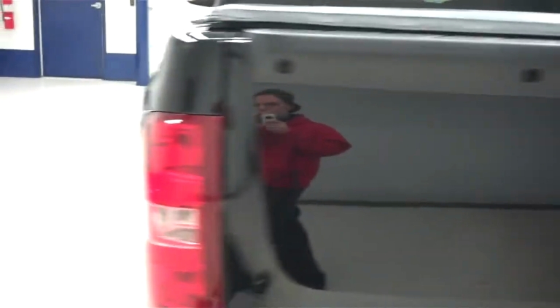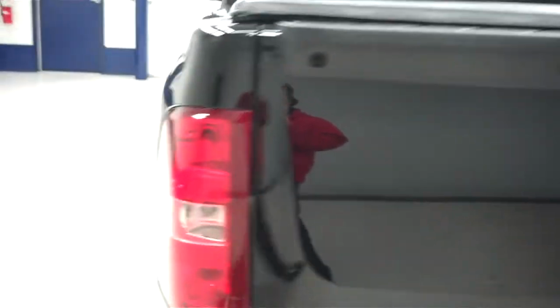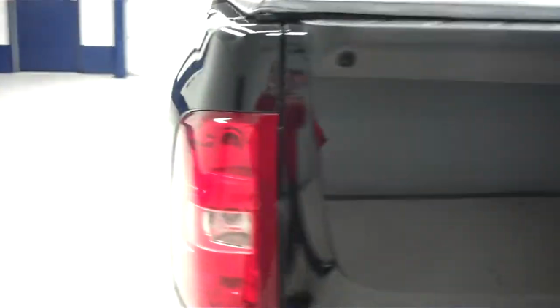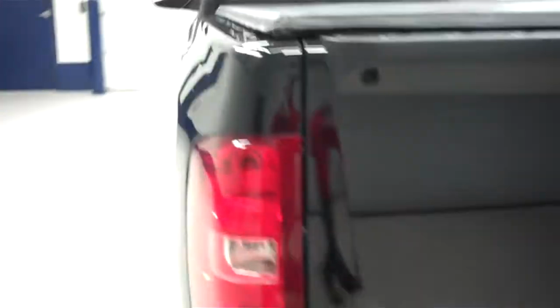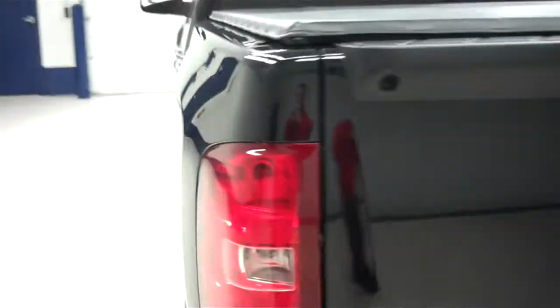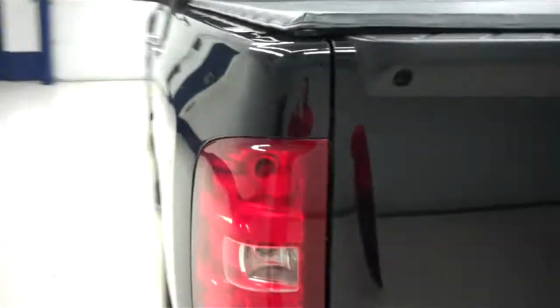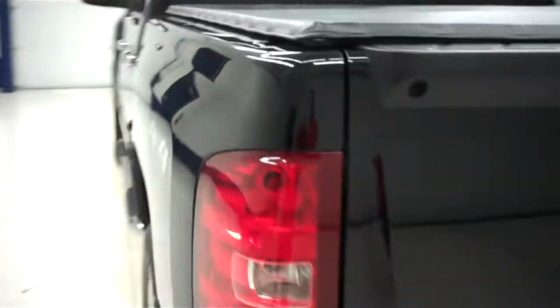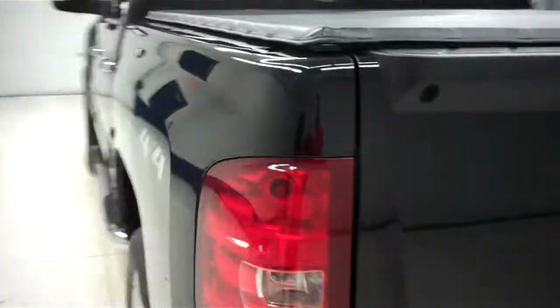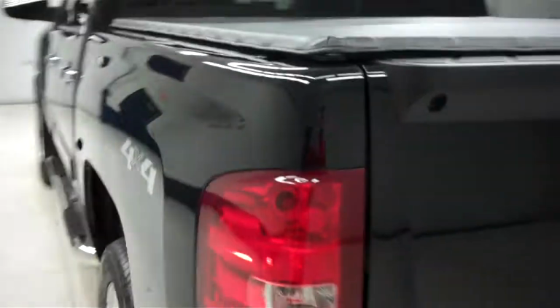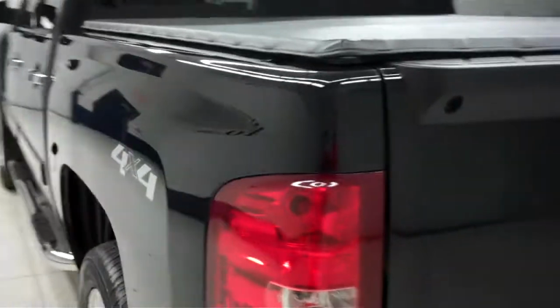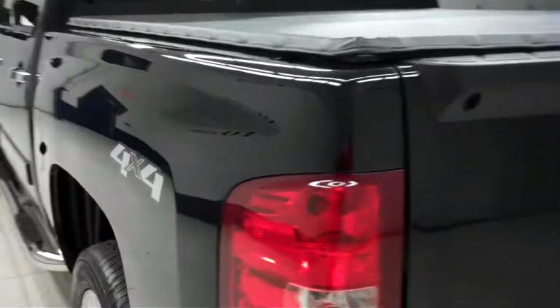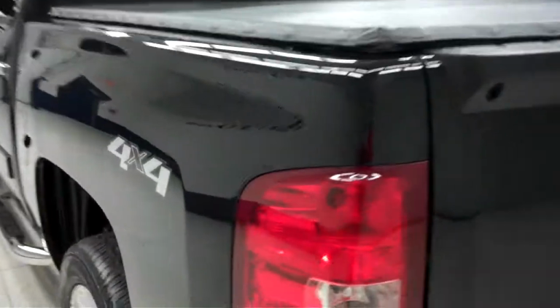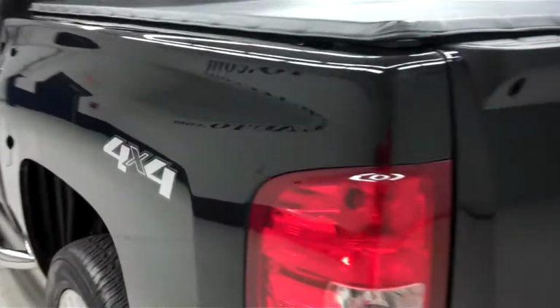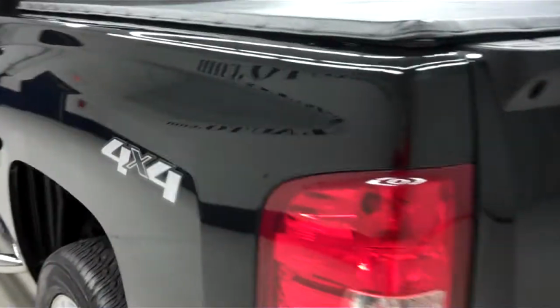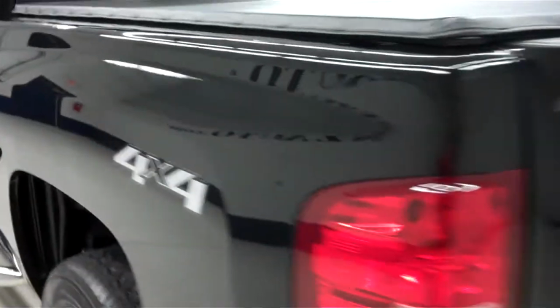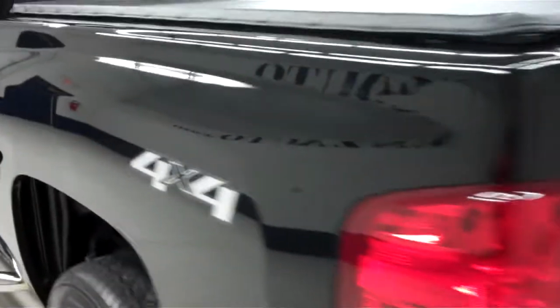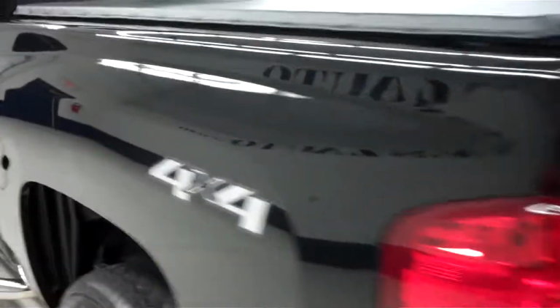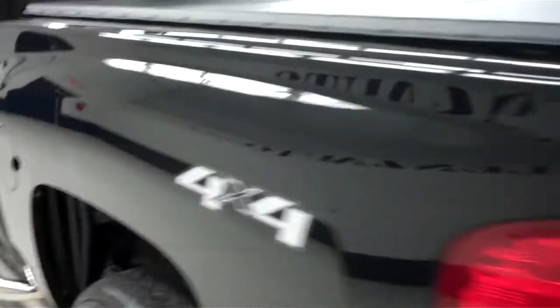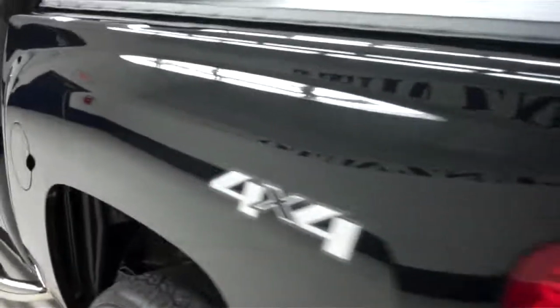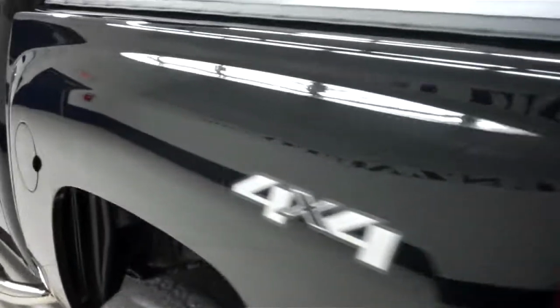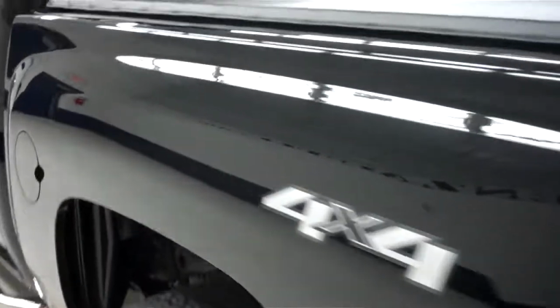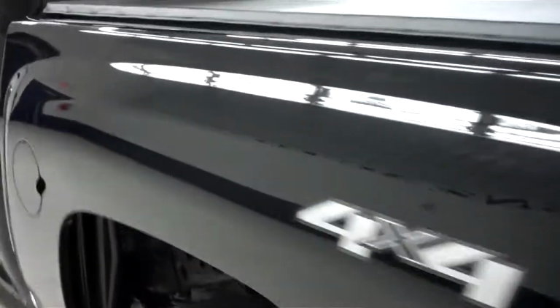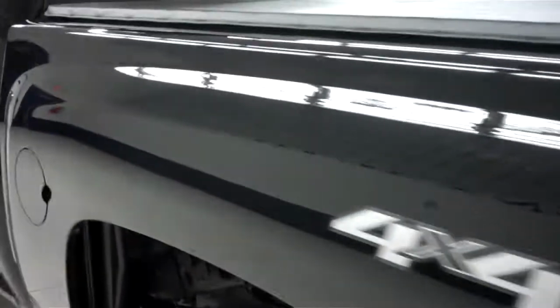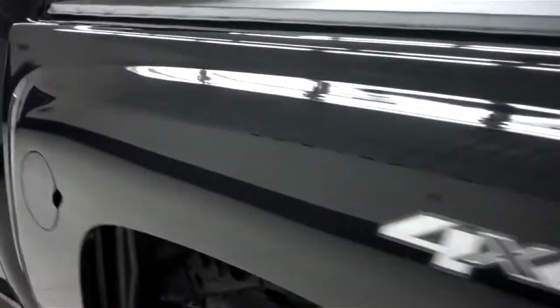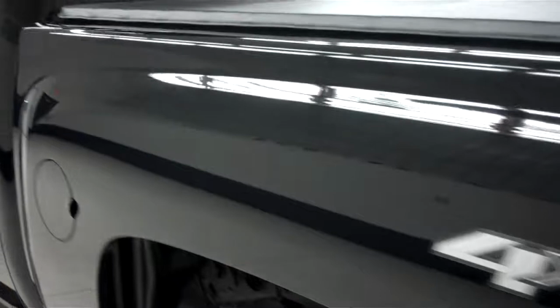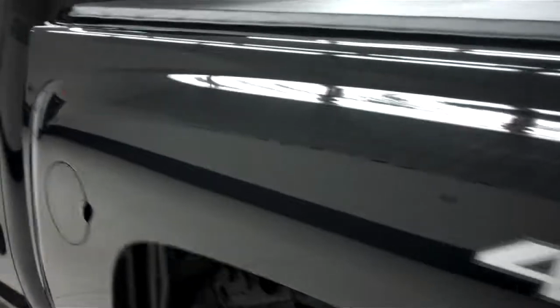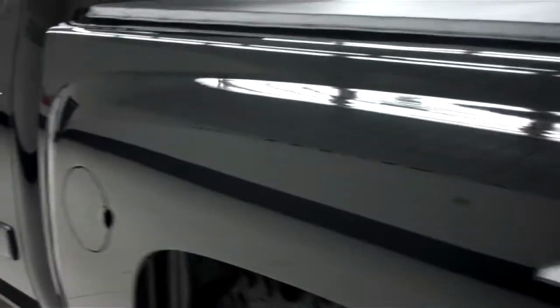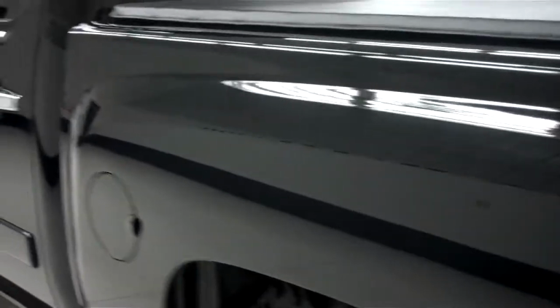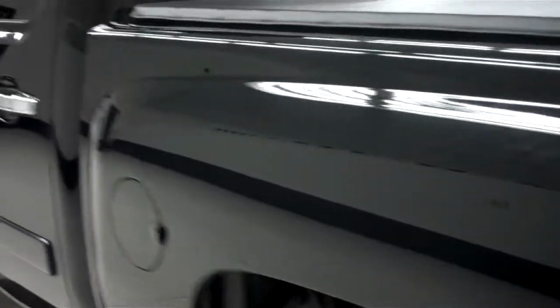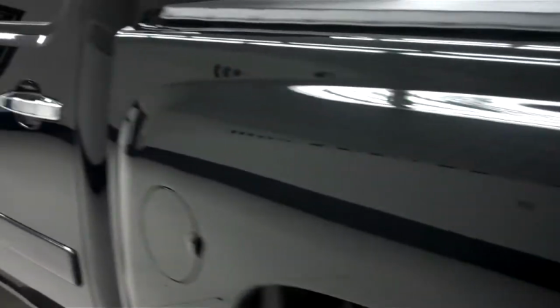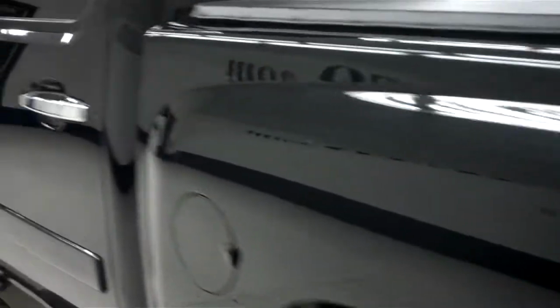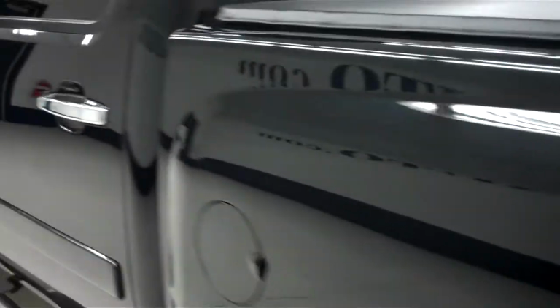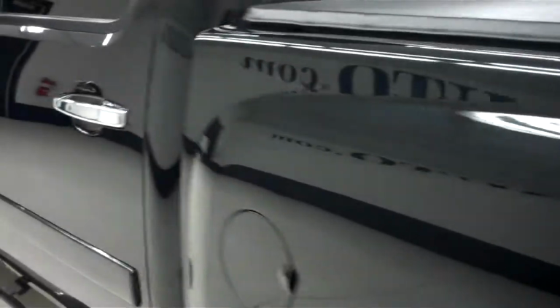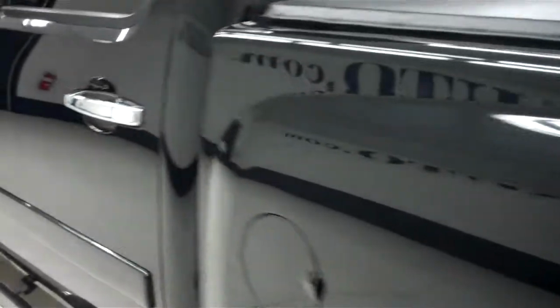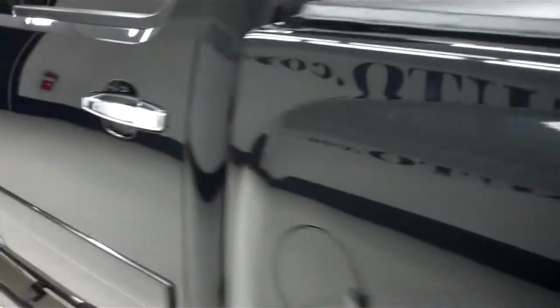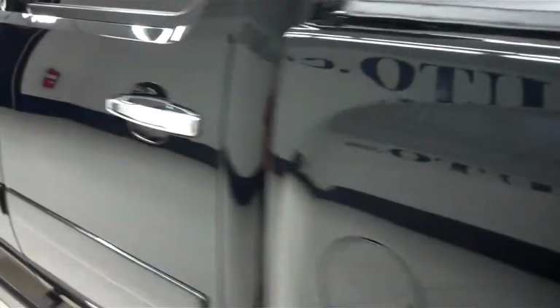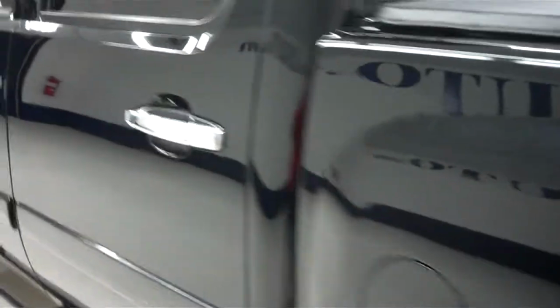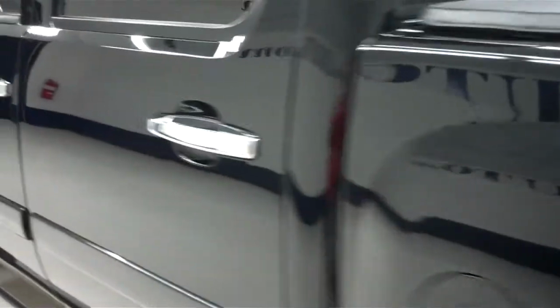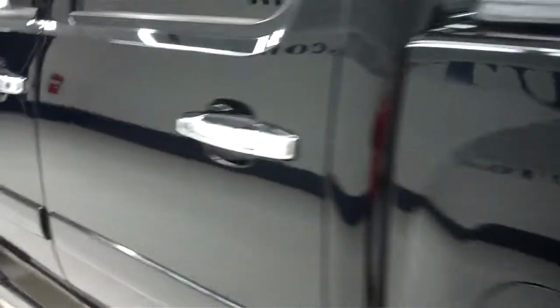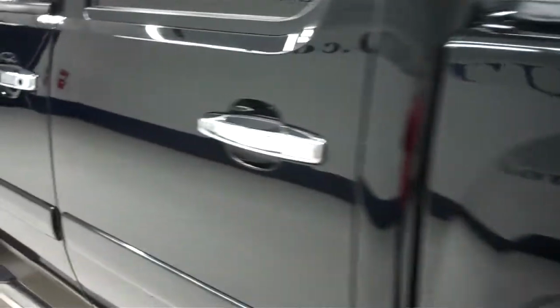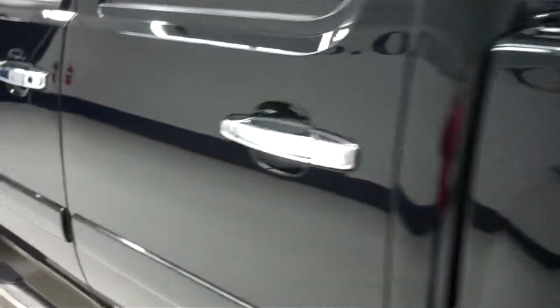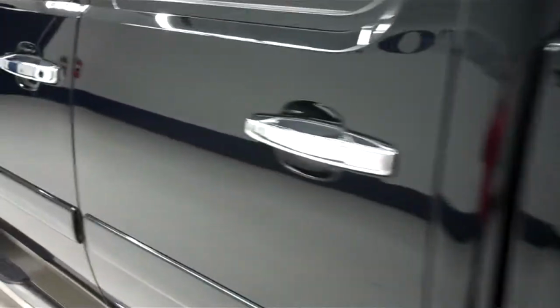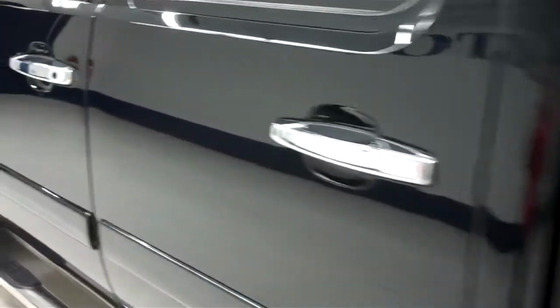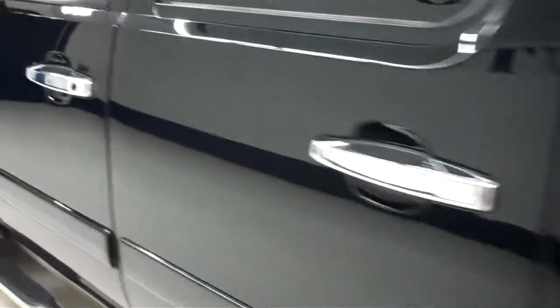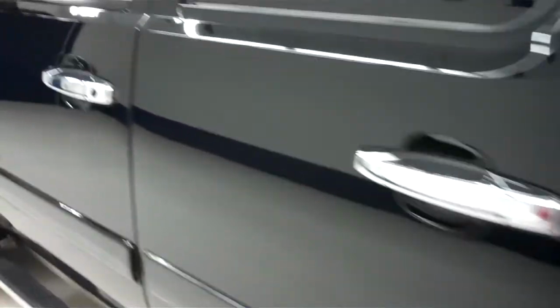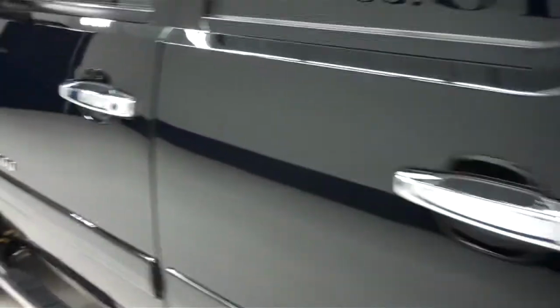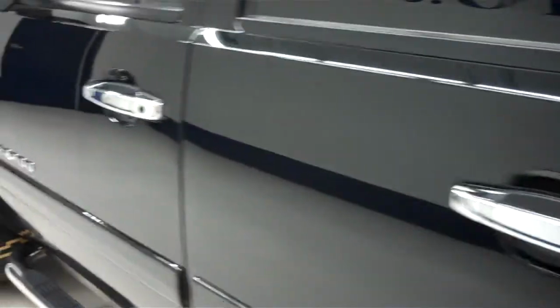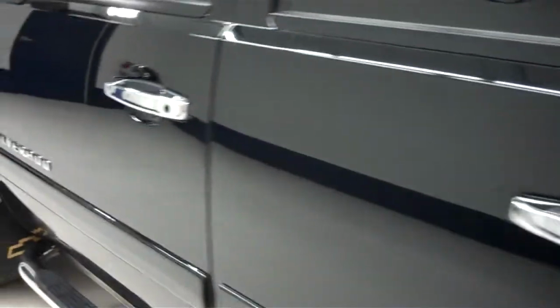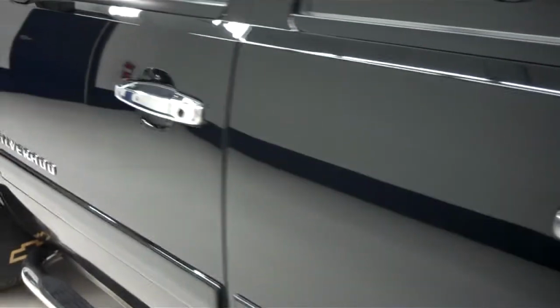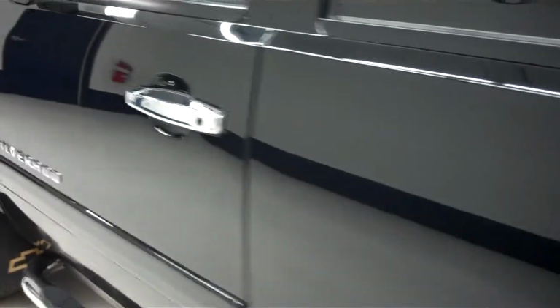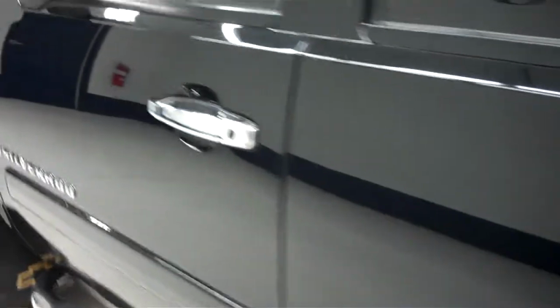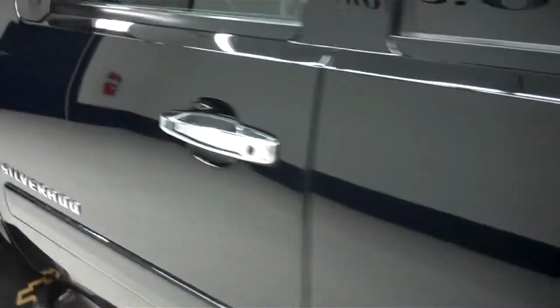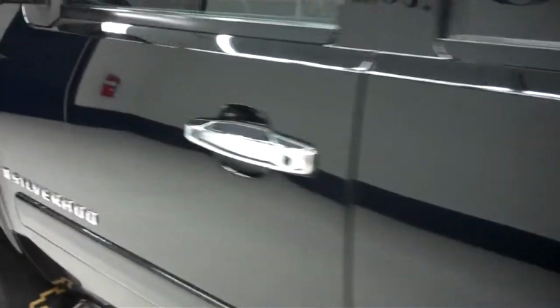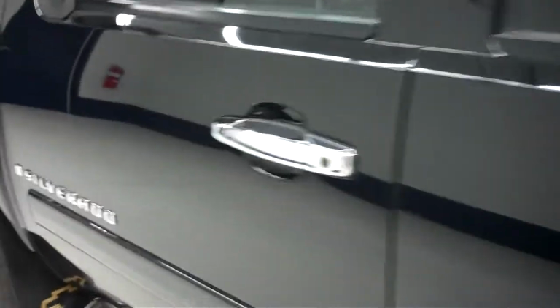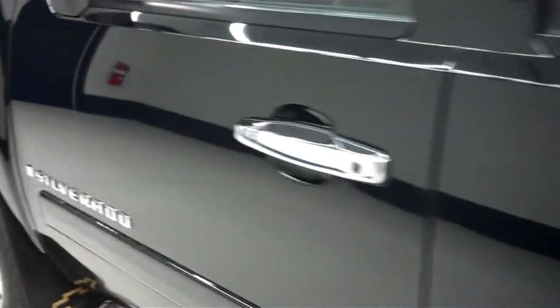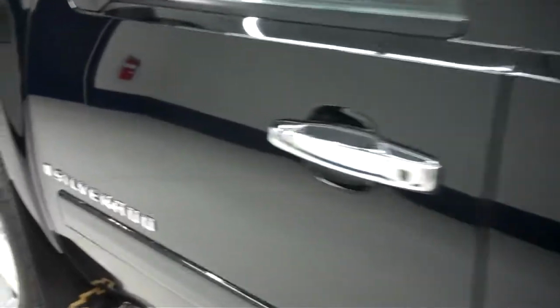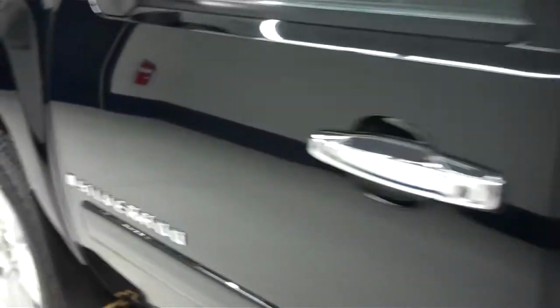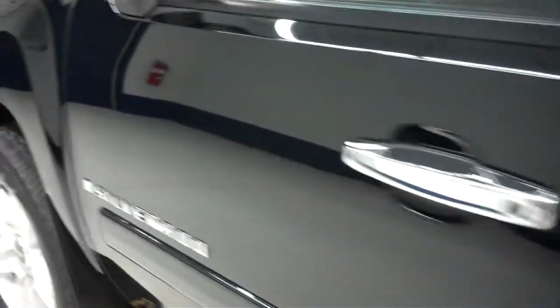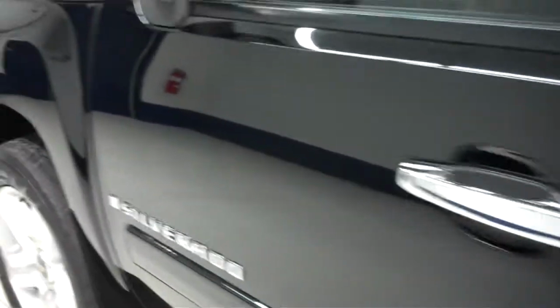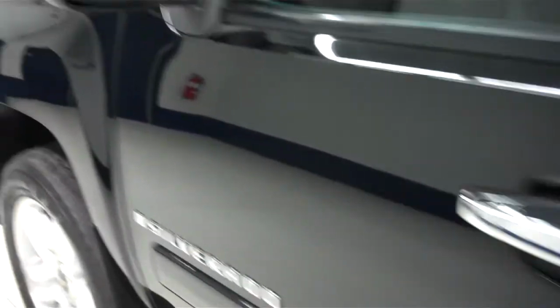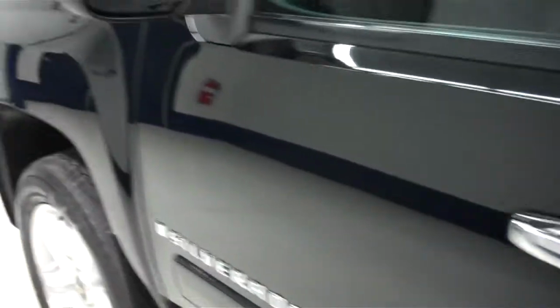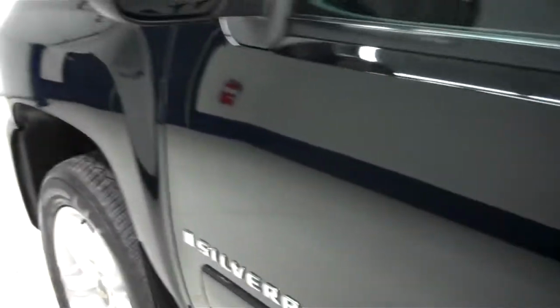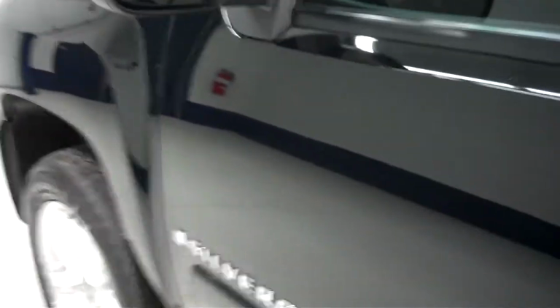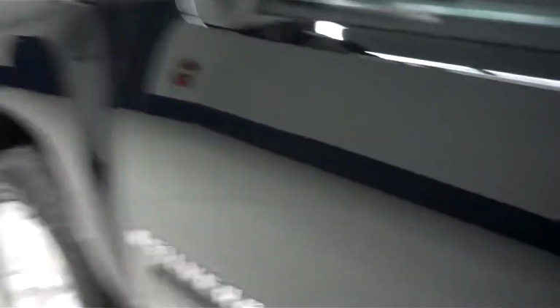On this side the paint is just as clean and reflective as the other side. There are no dings or dents on this side either.